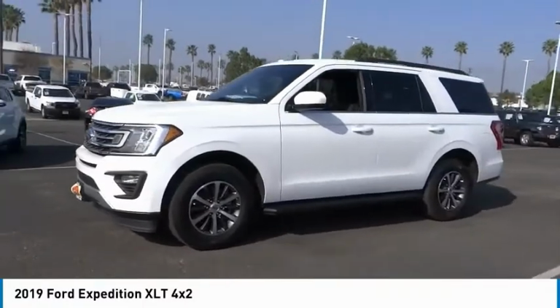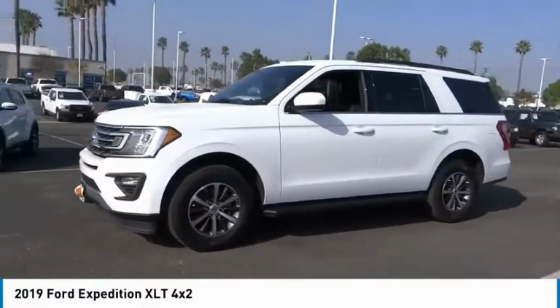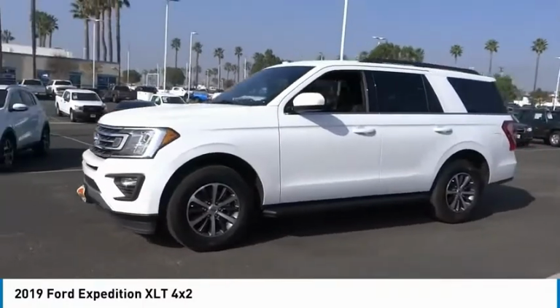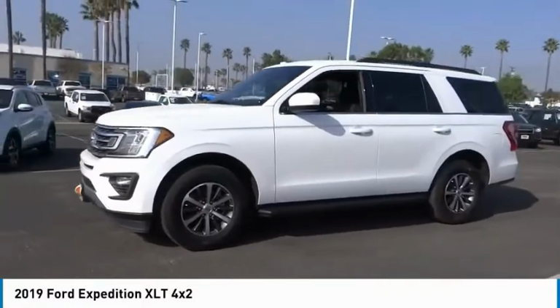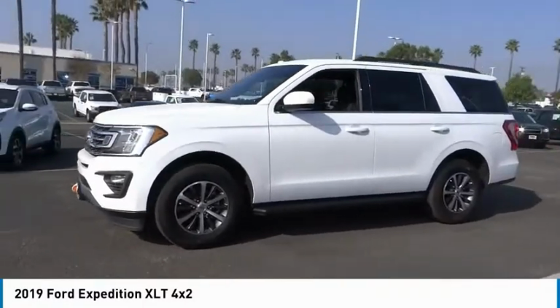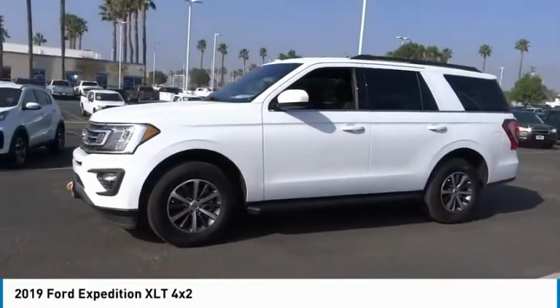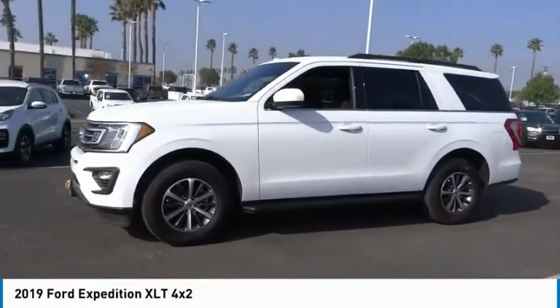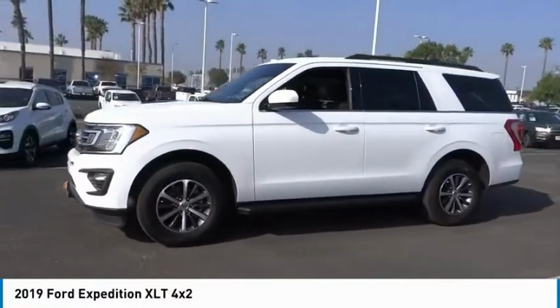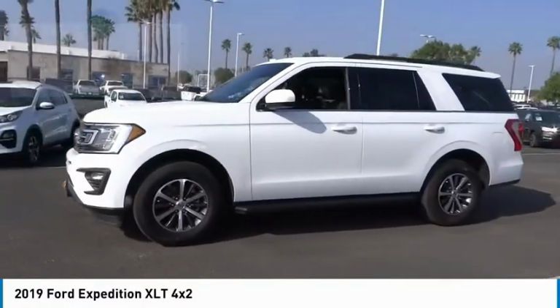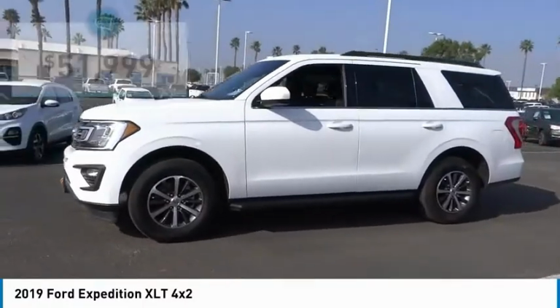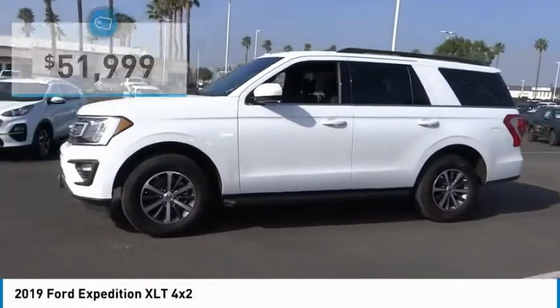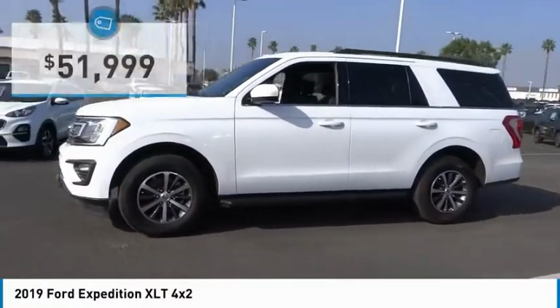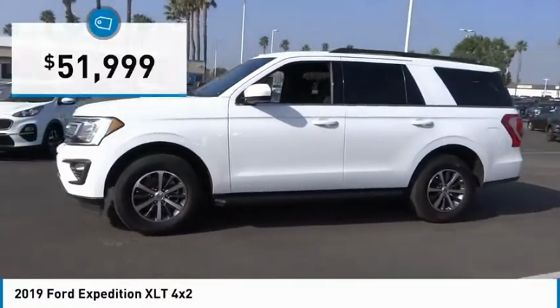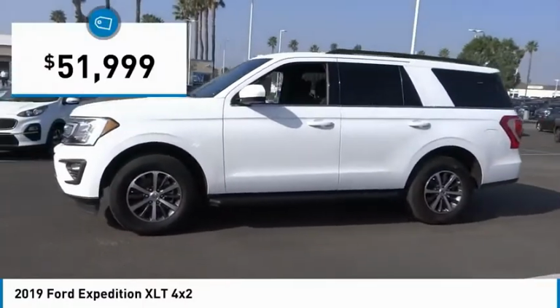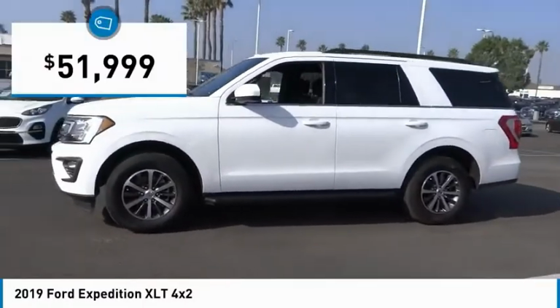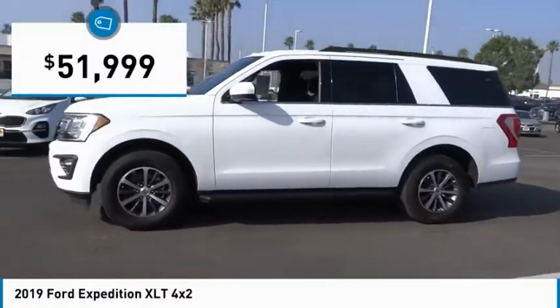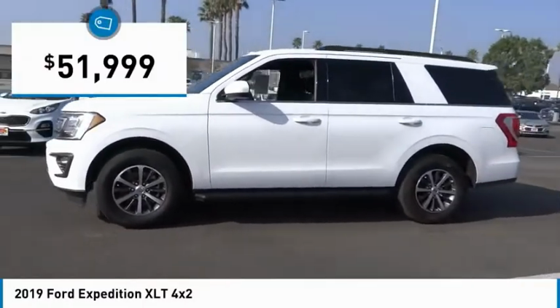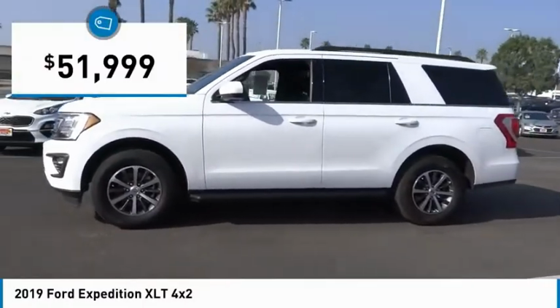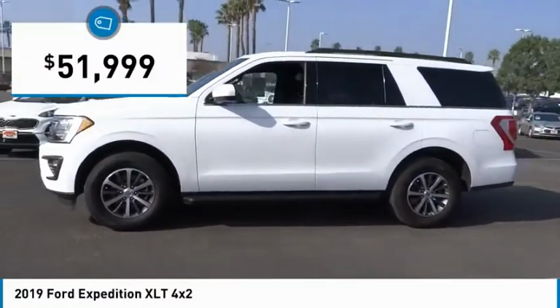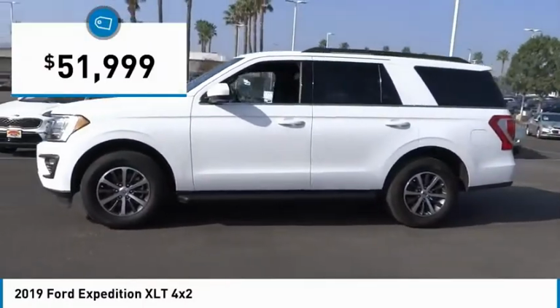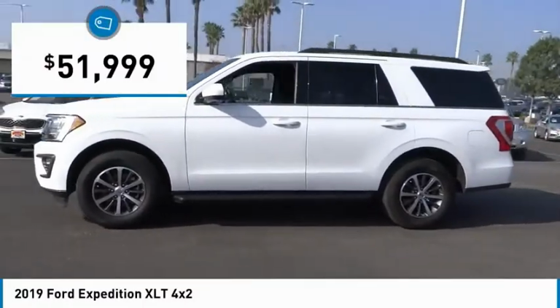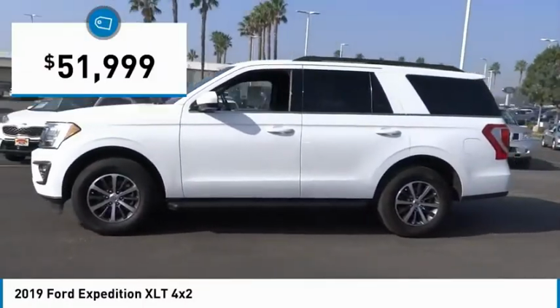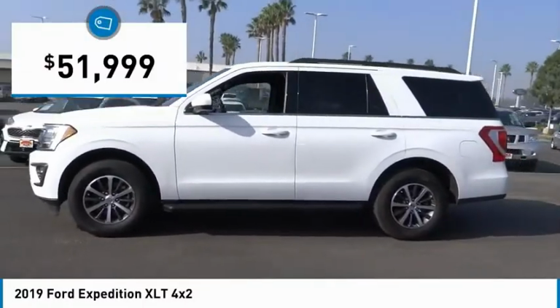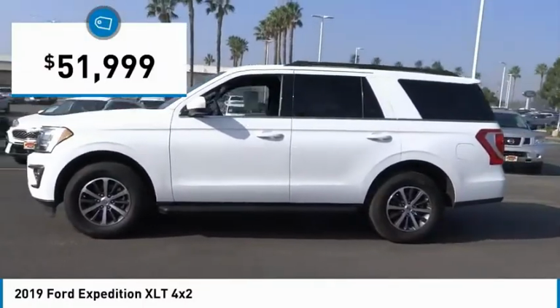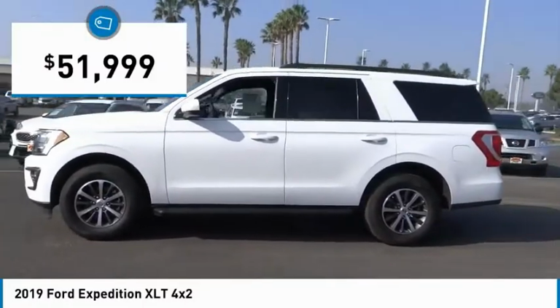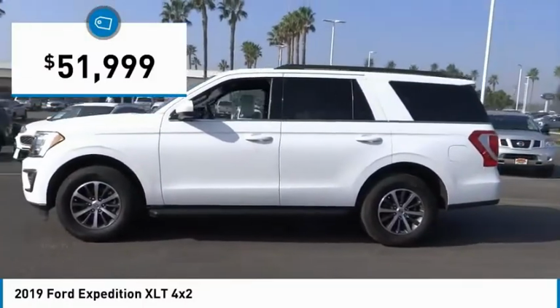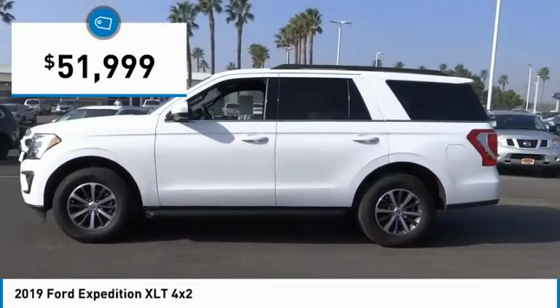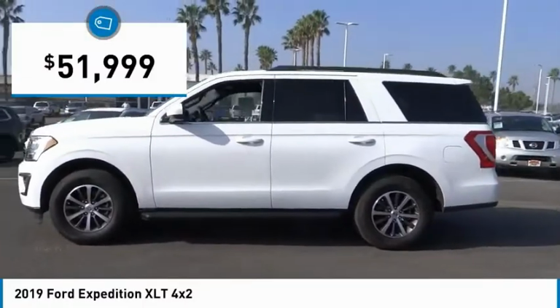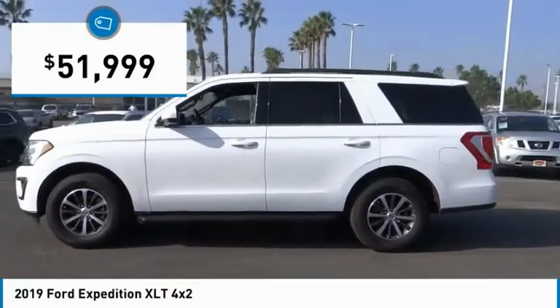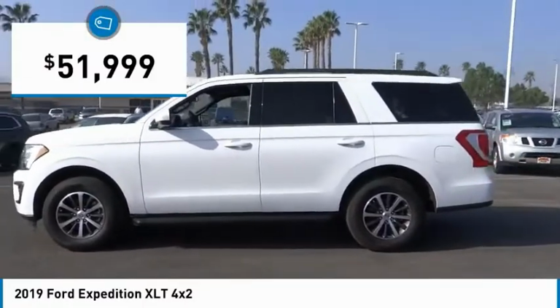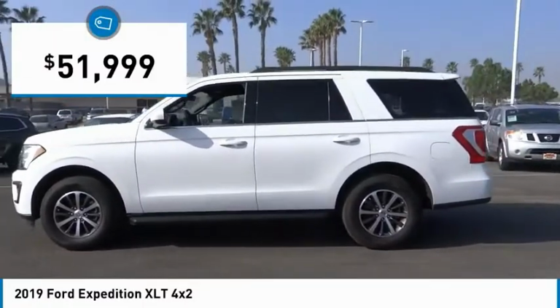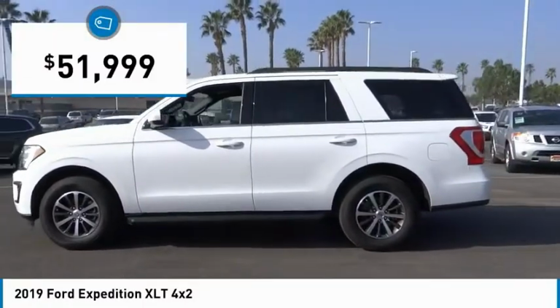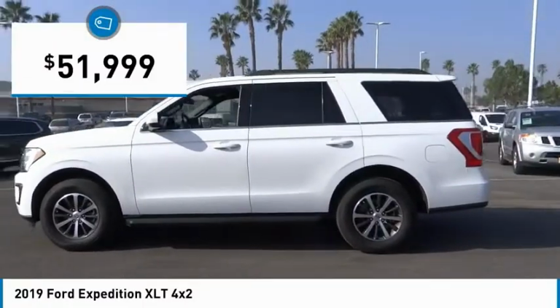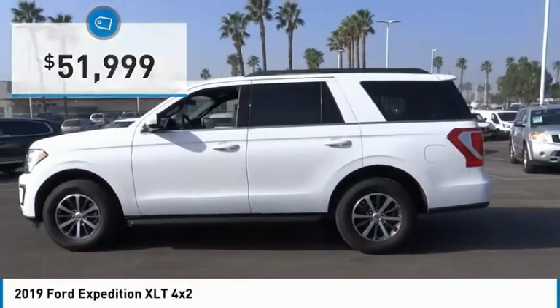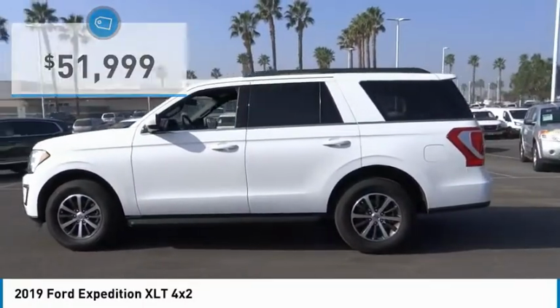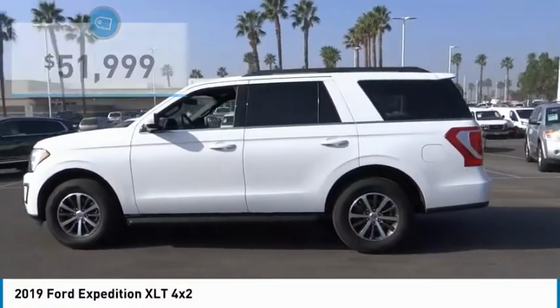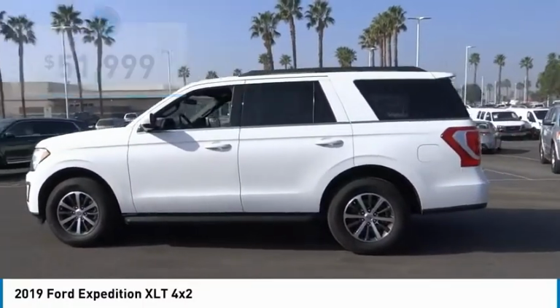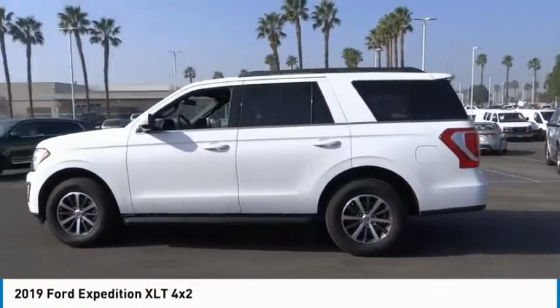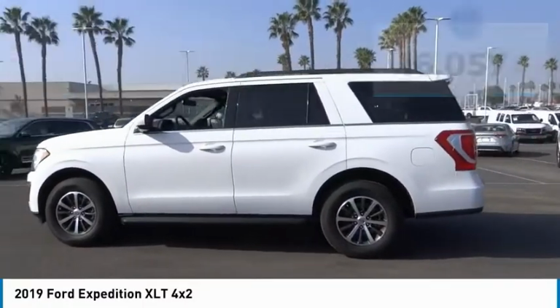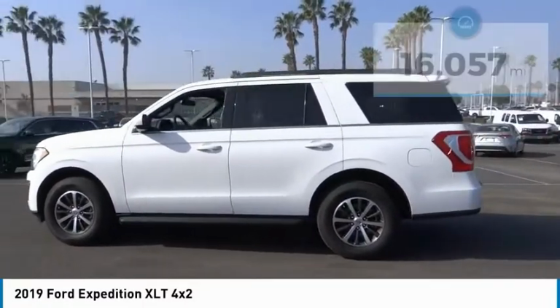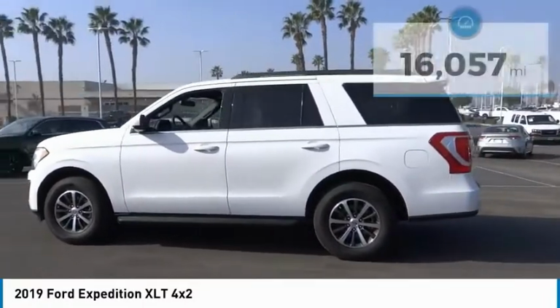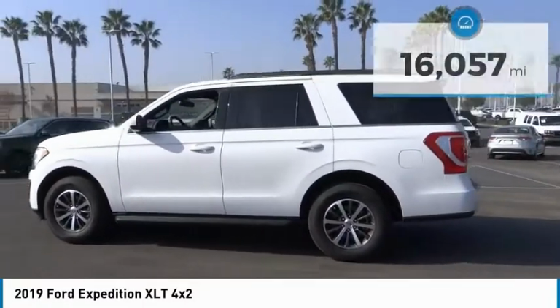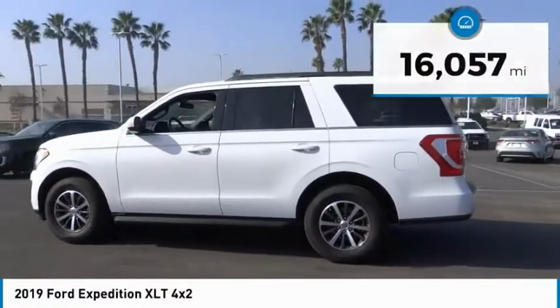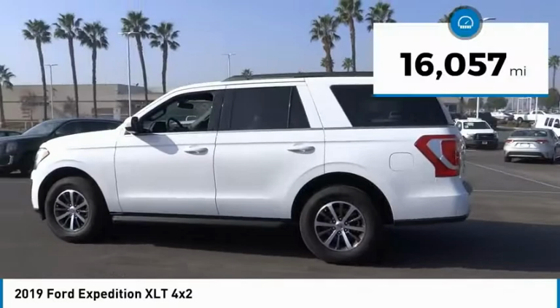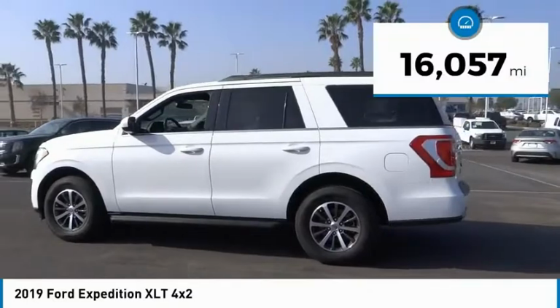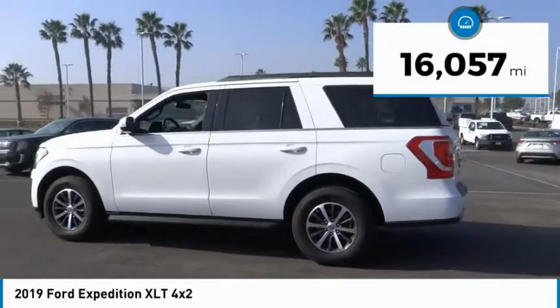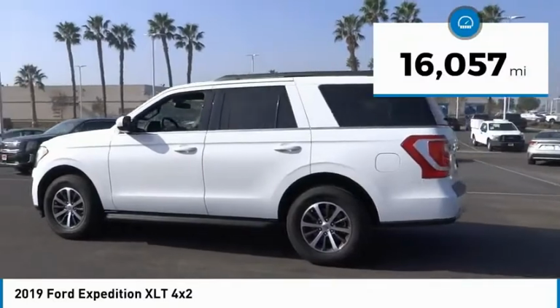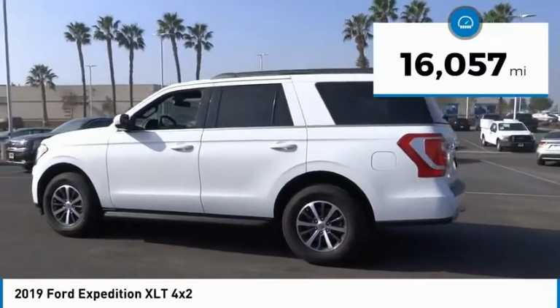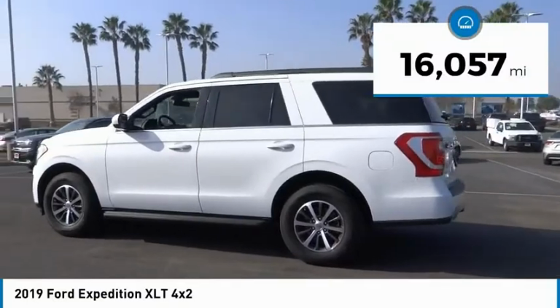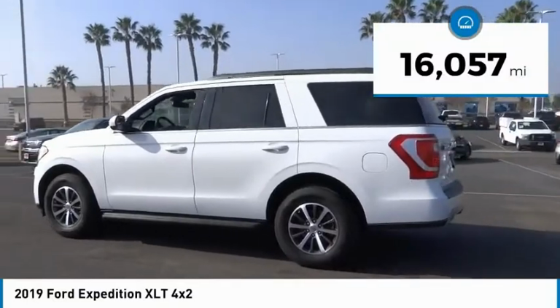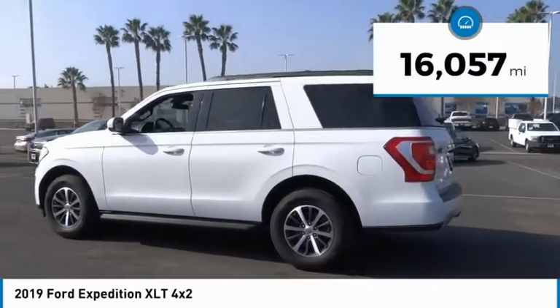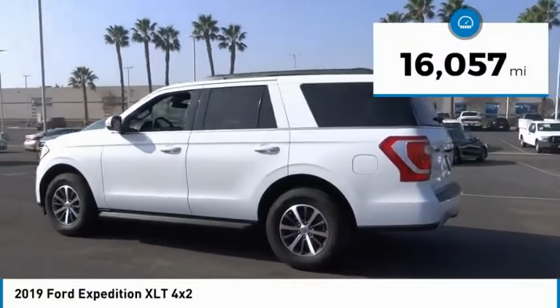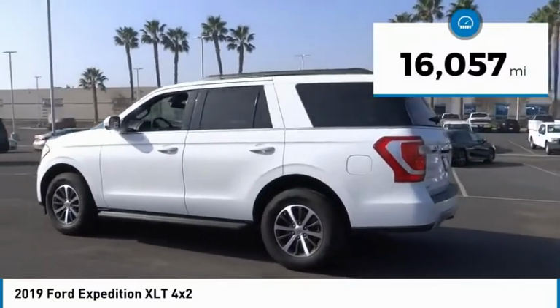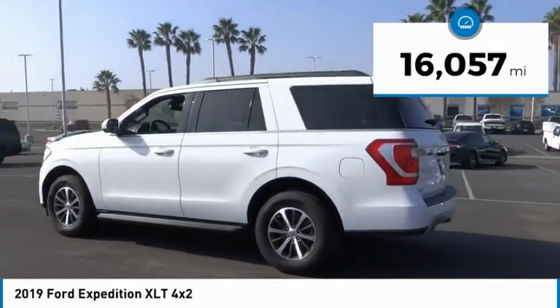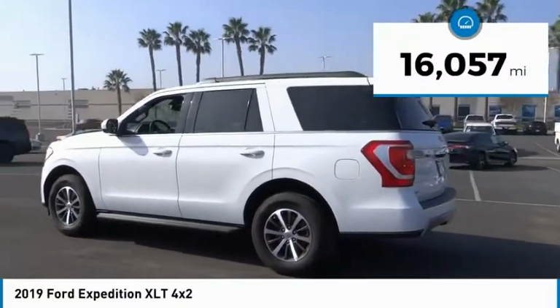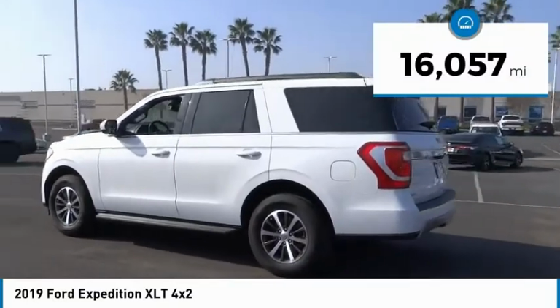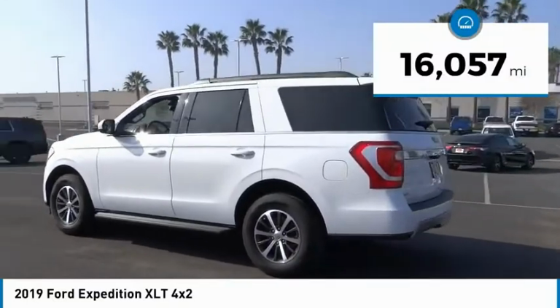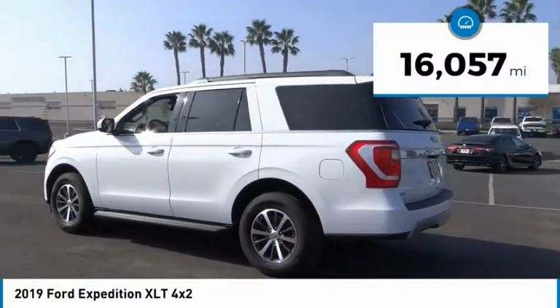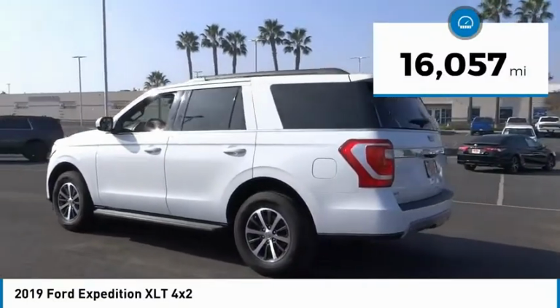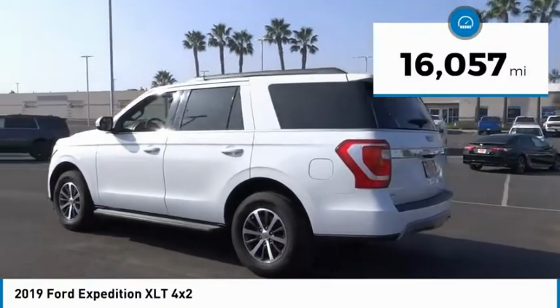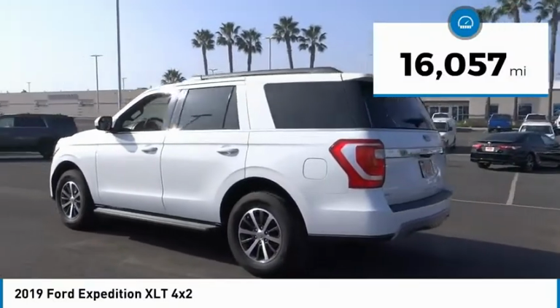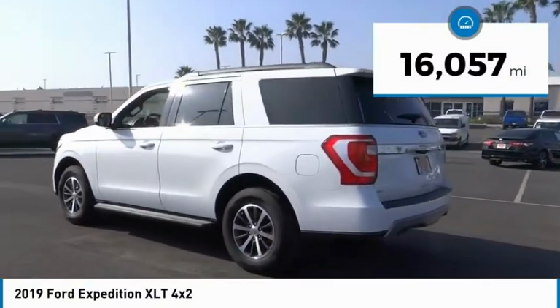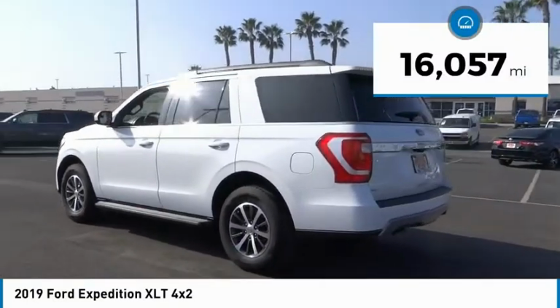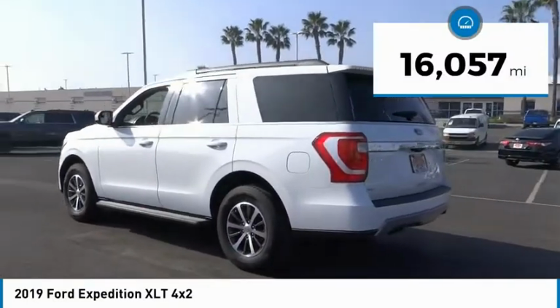The Expedition is priced below $55,000. This vehicle has less than 20,000 miles.